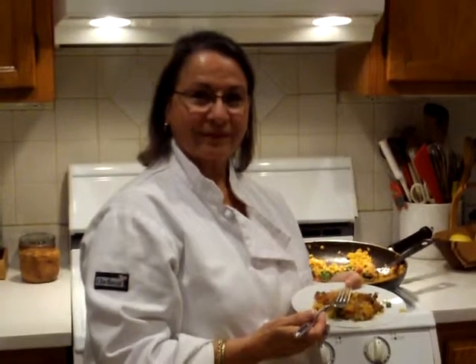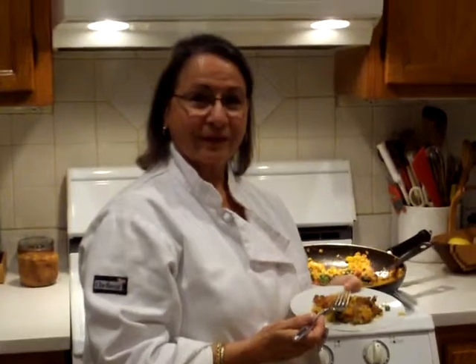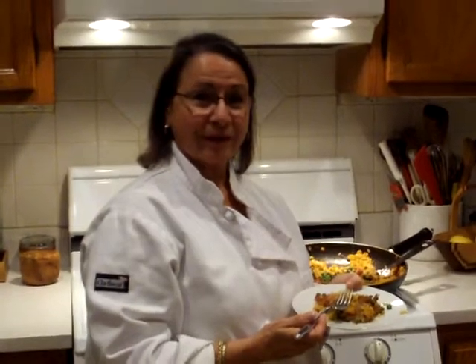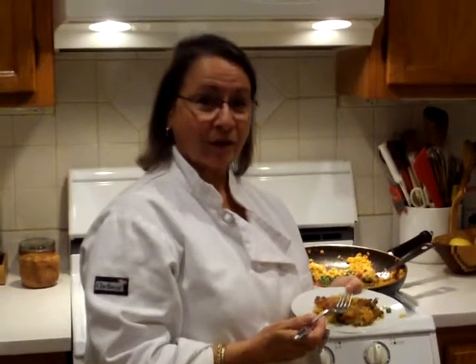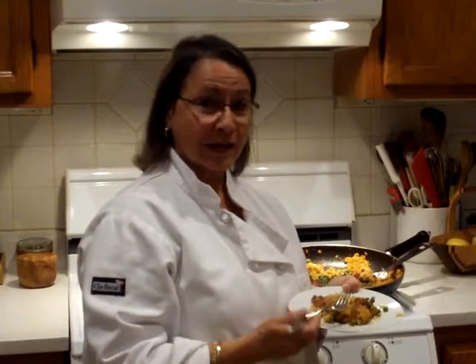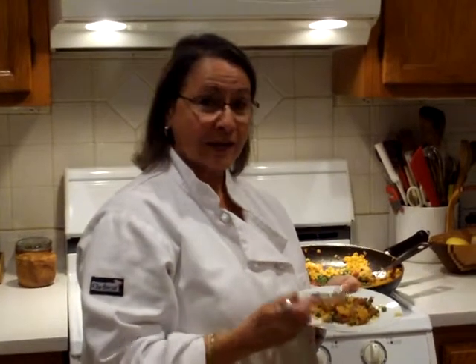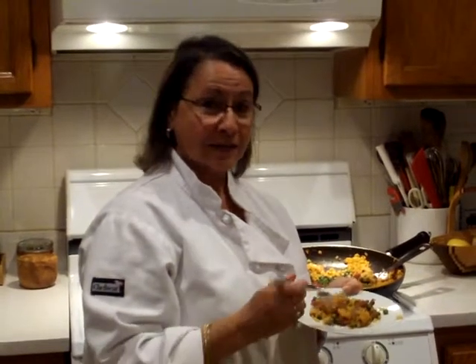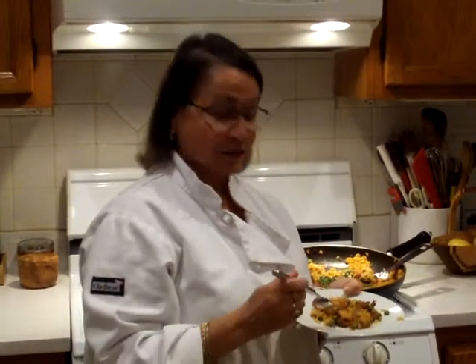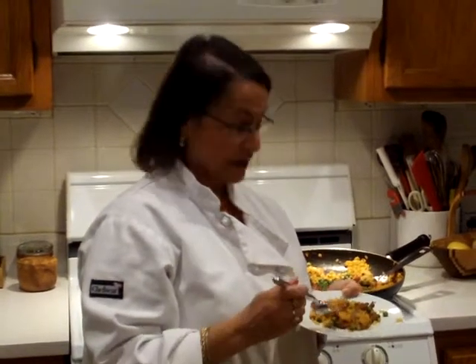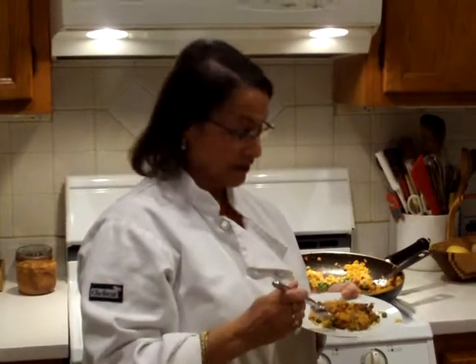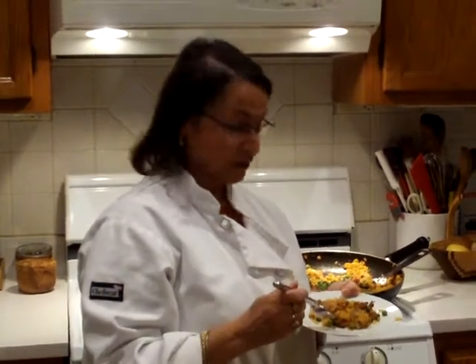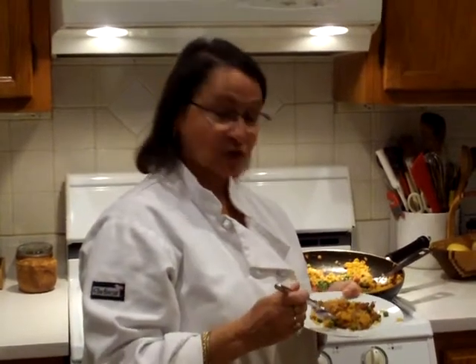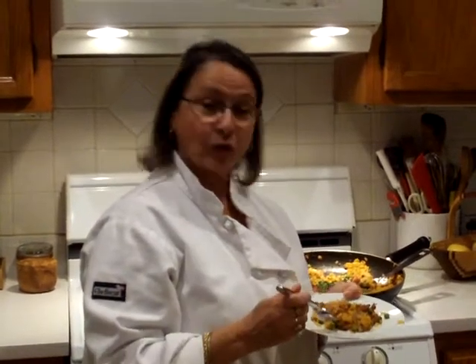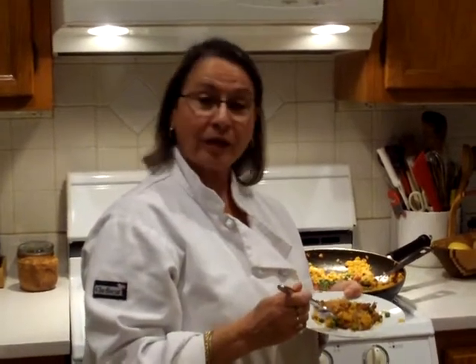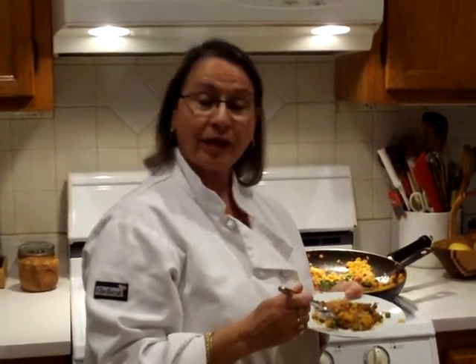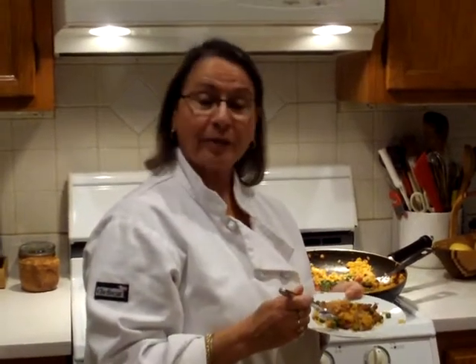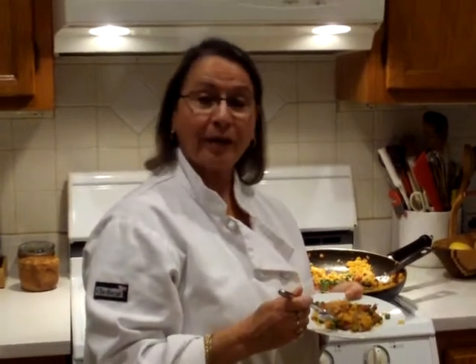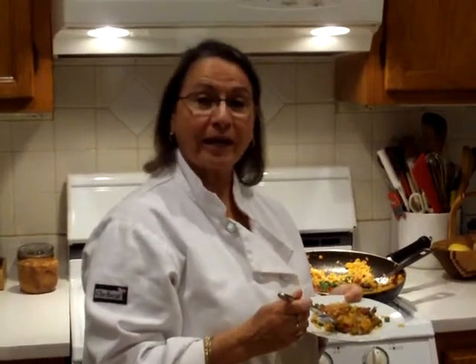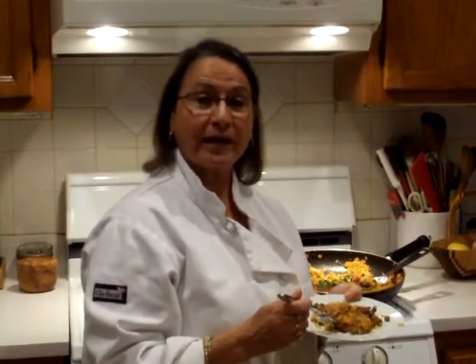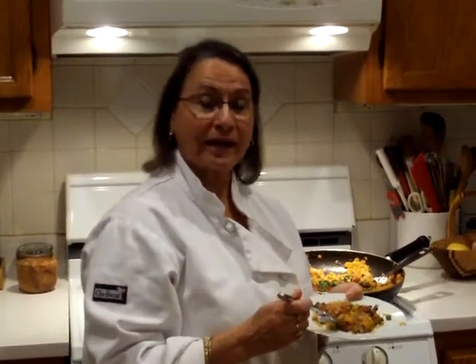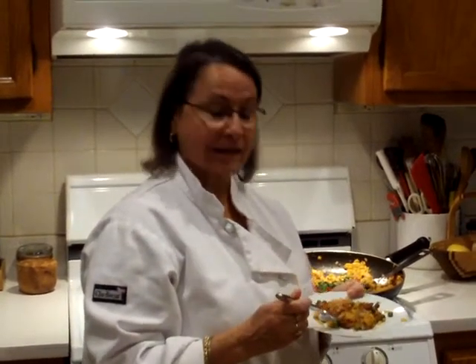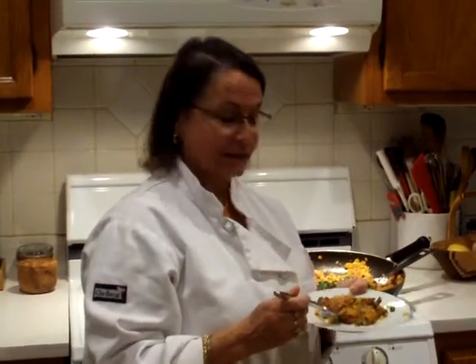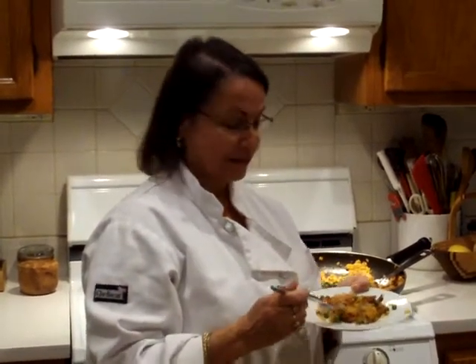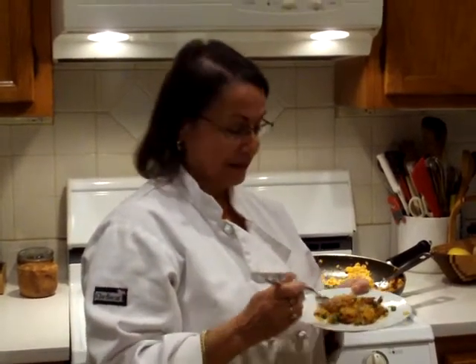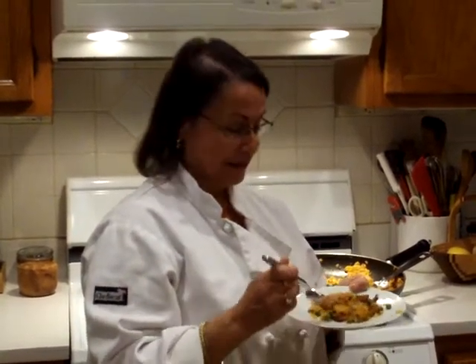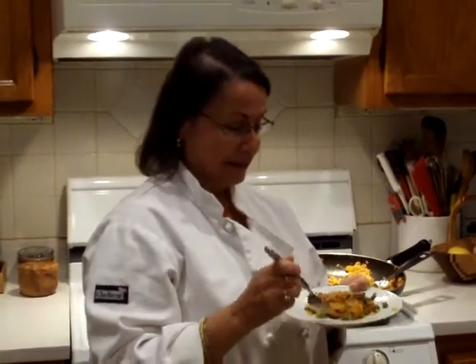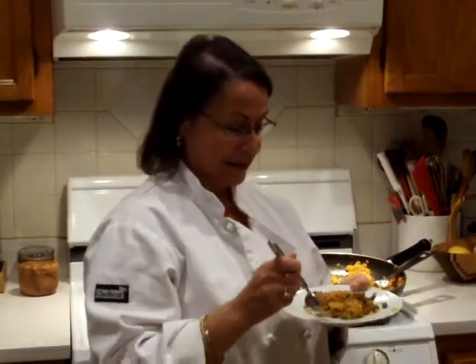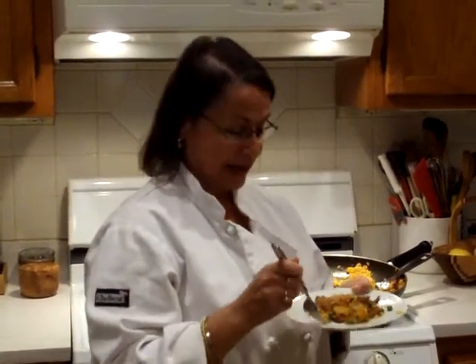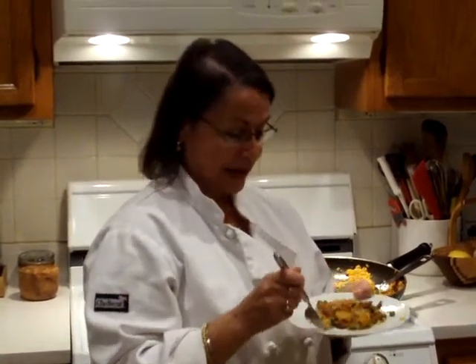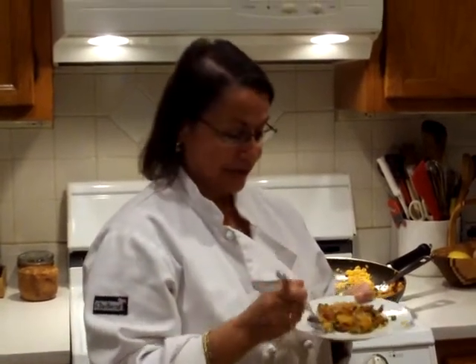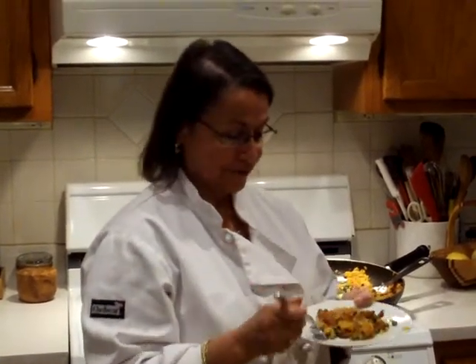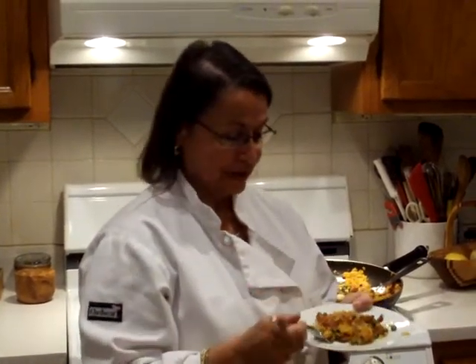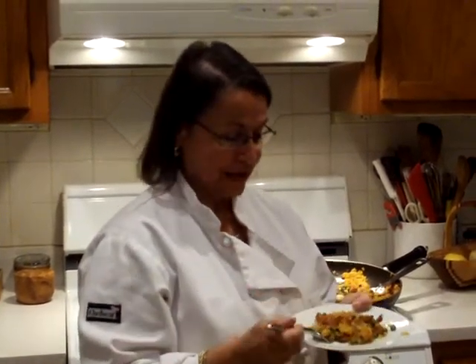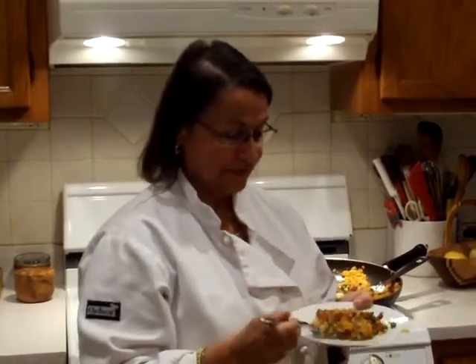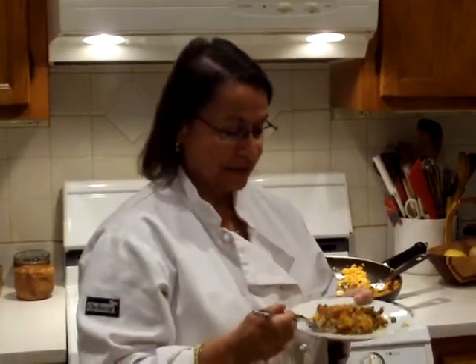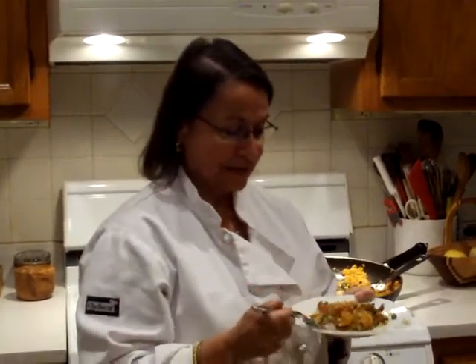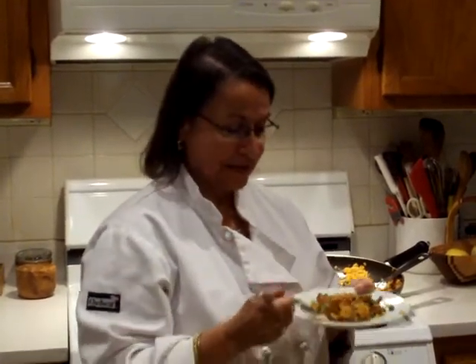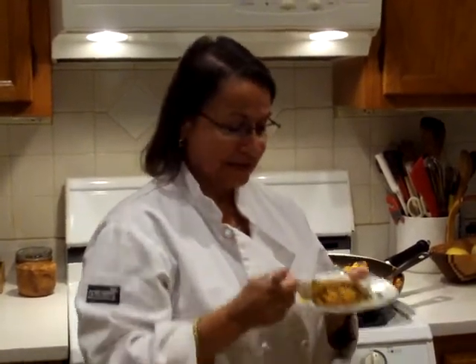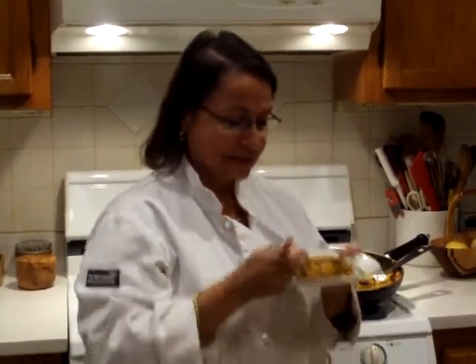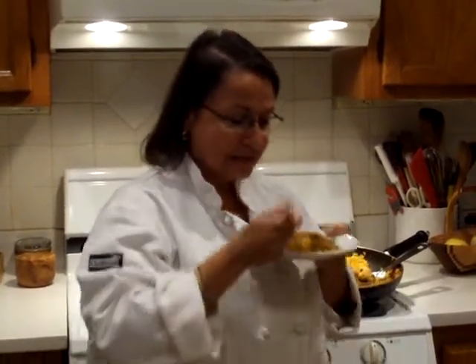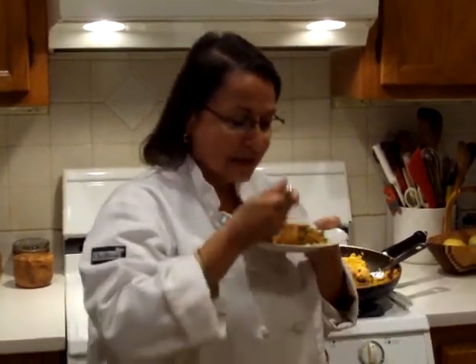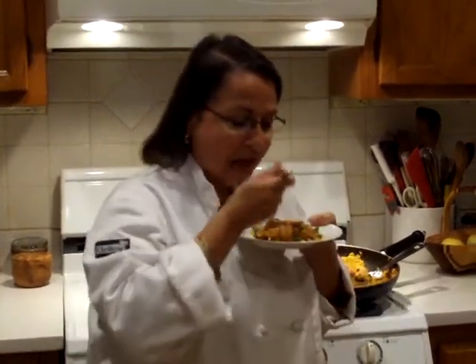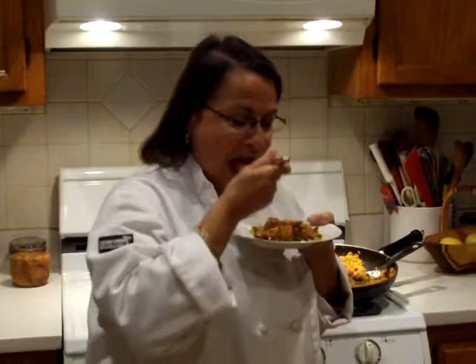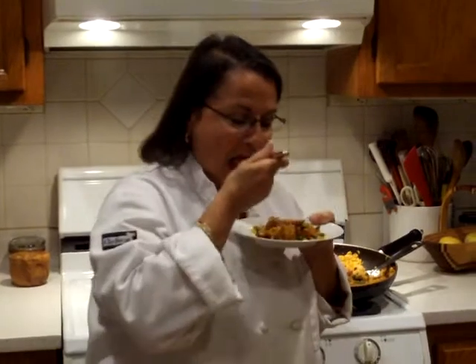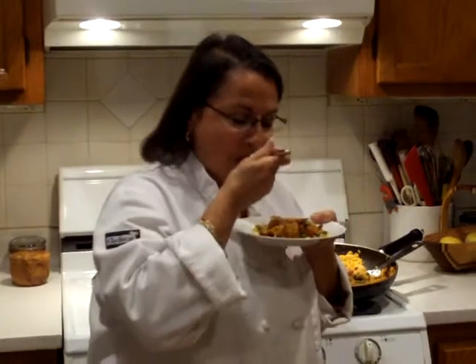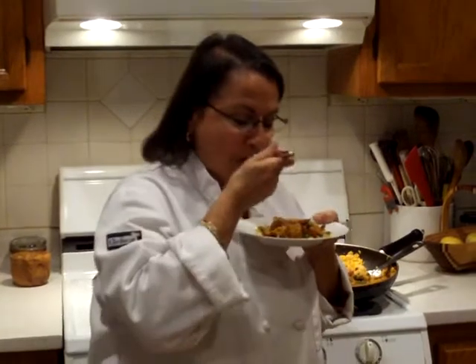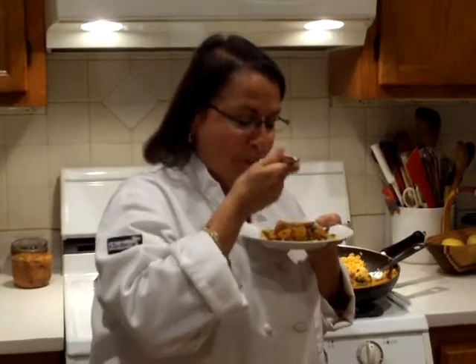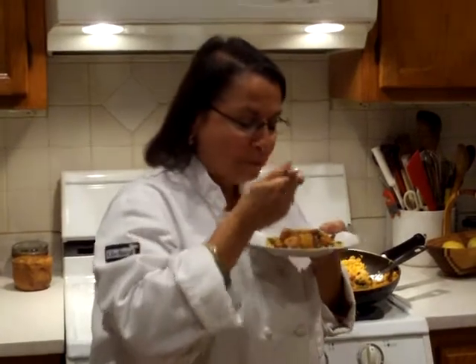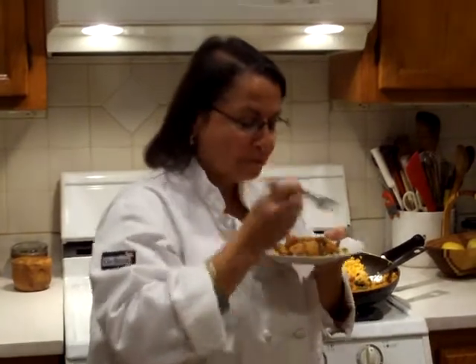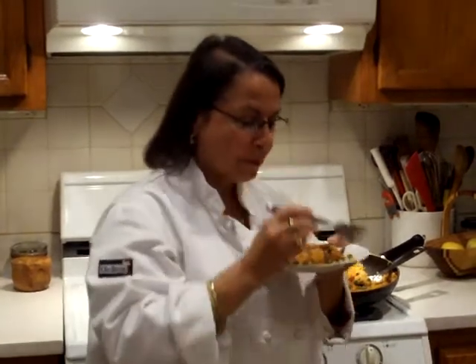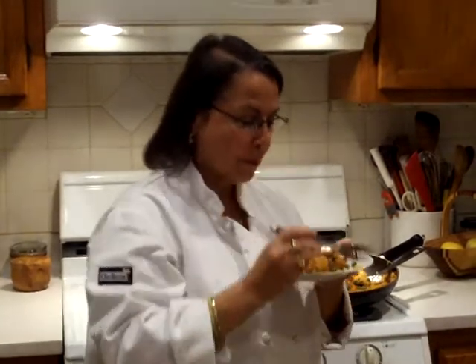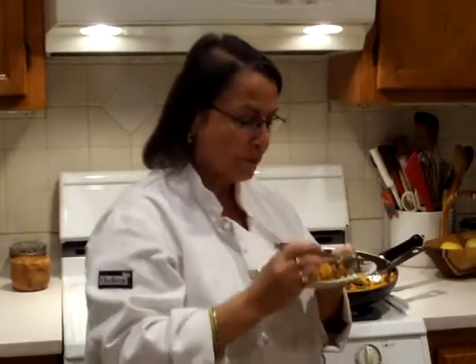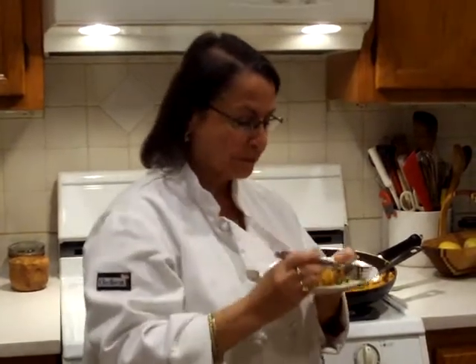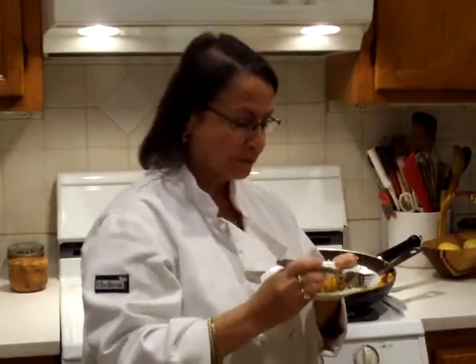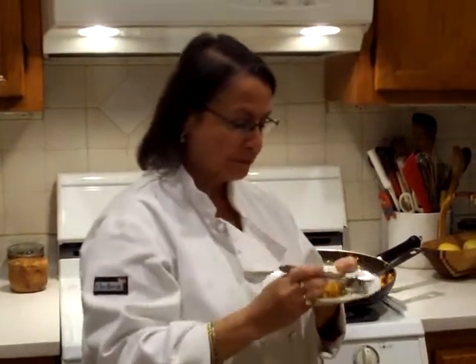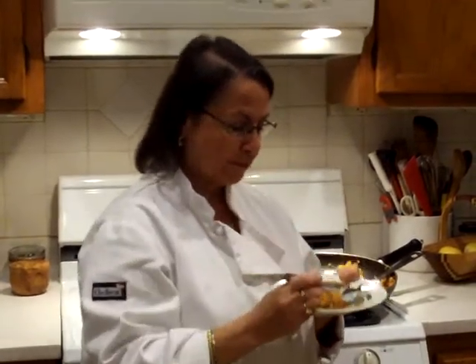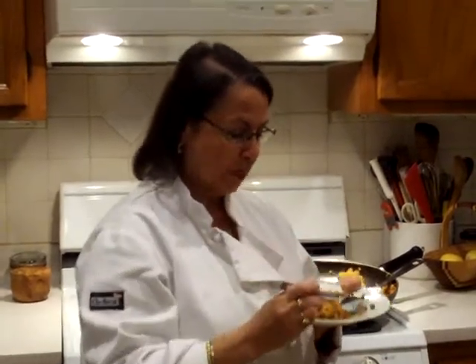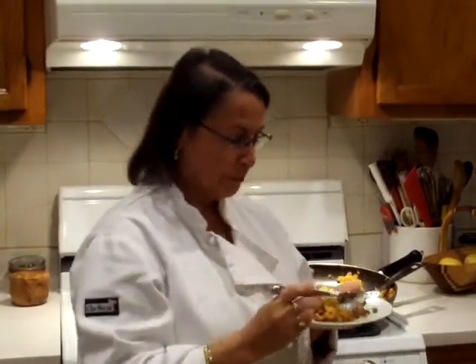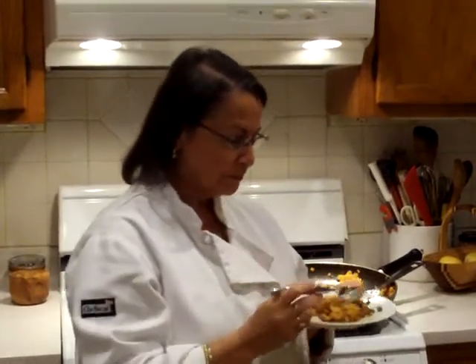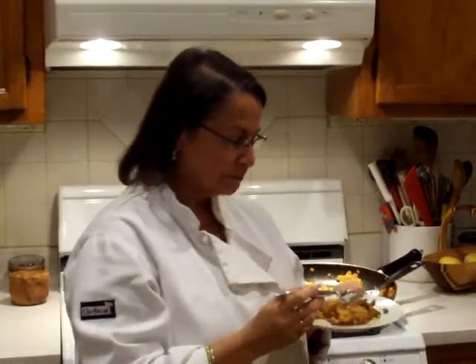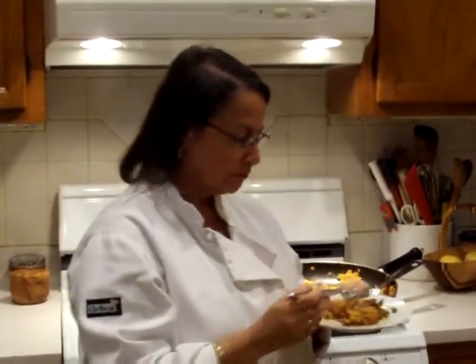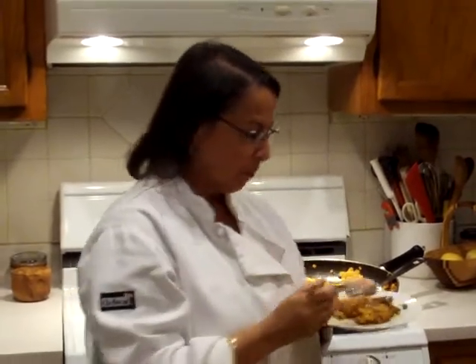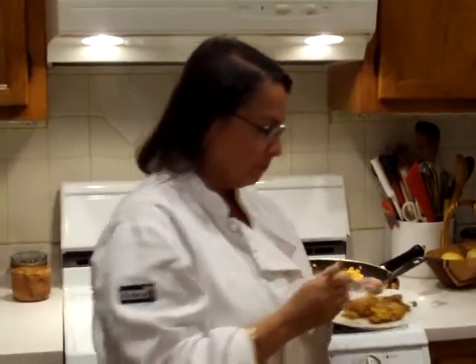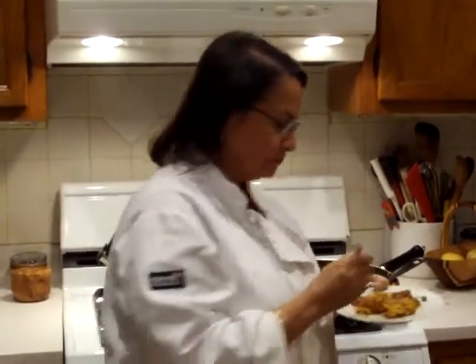Okay, so that's our shortcut paella. I'm going to have a taste. Mmm.